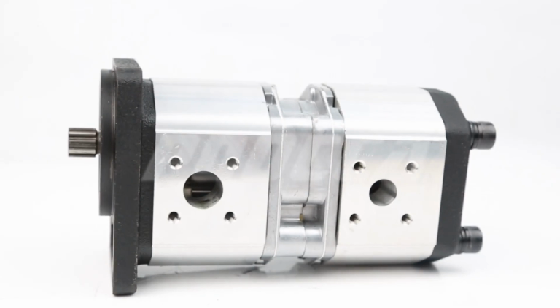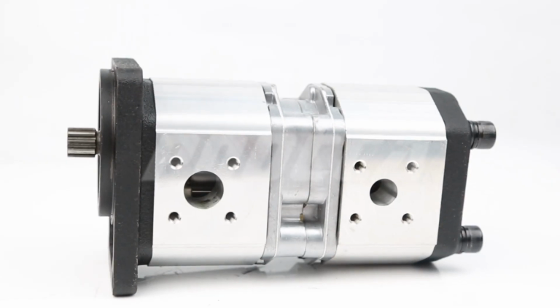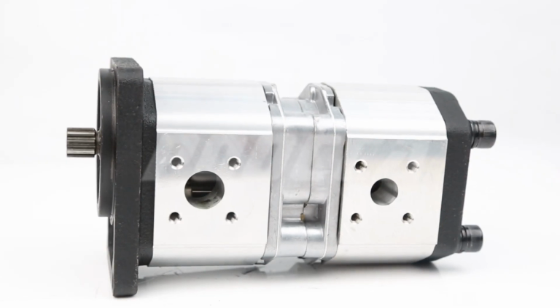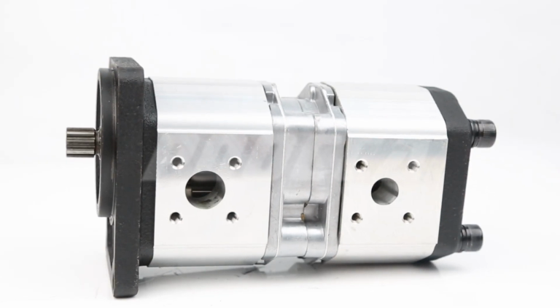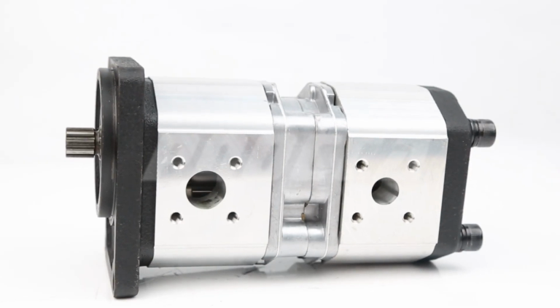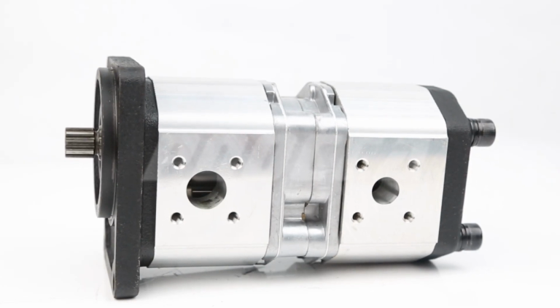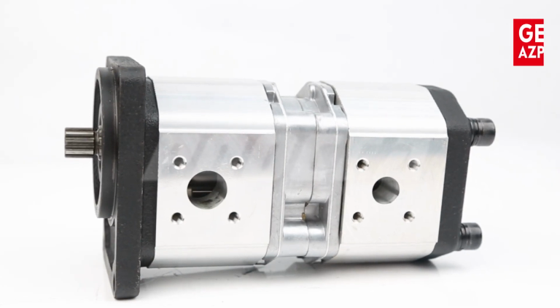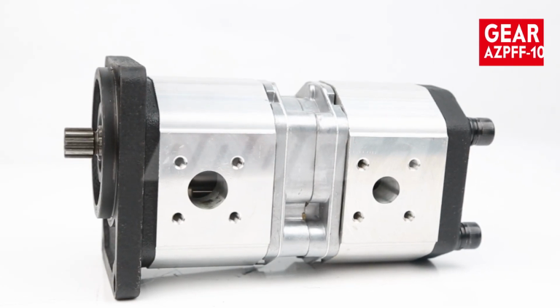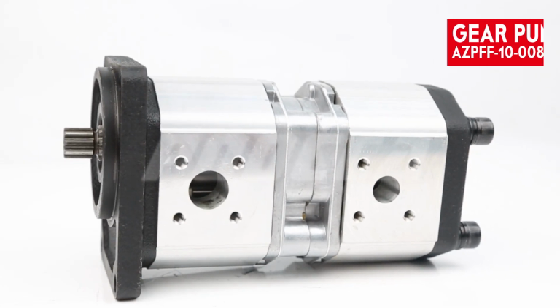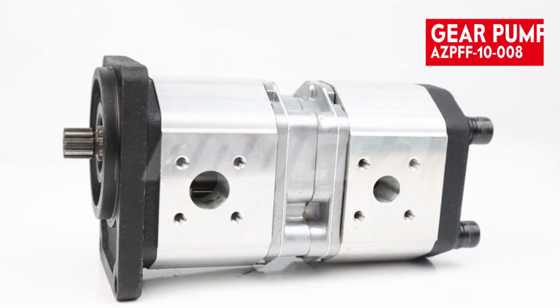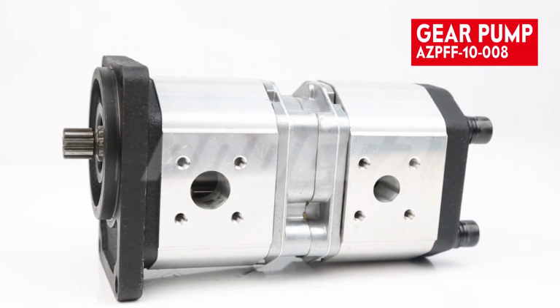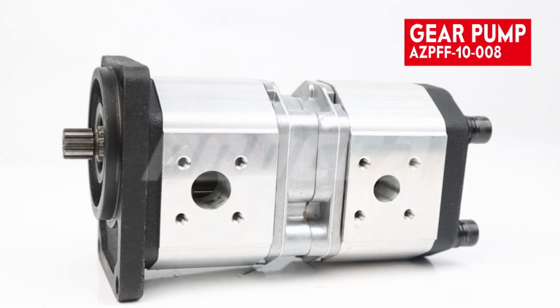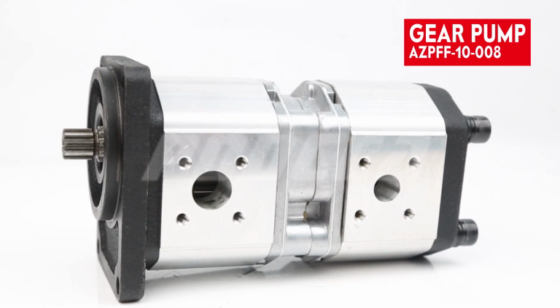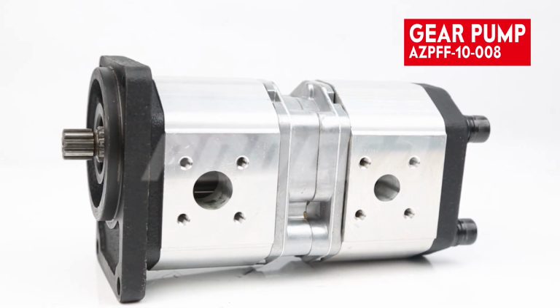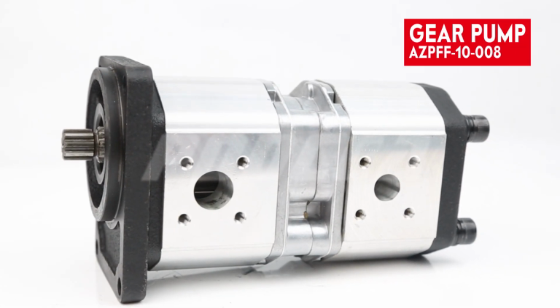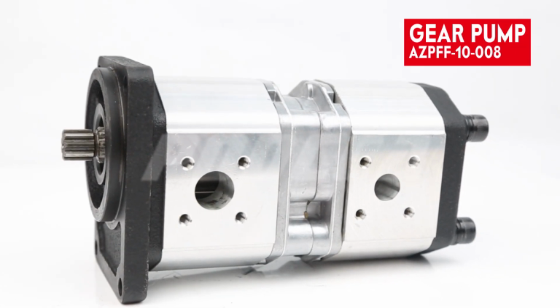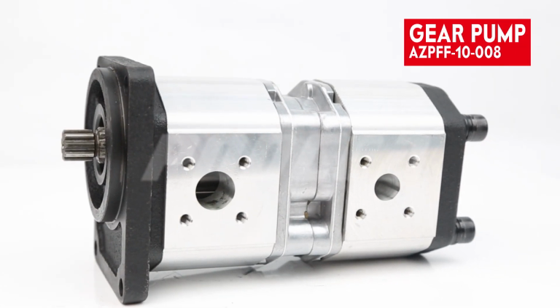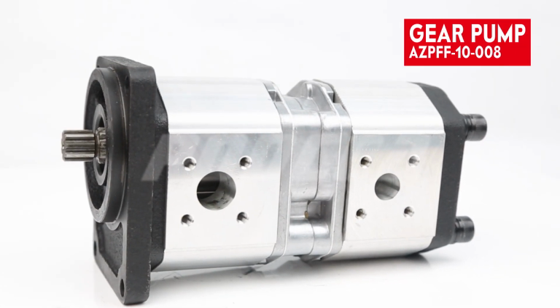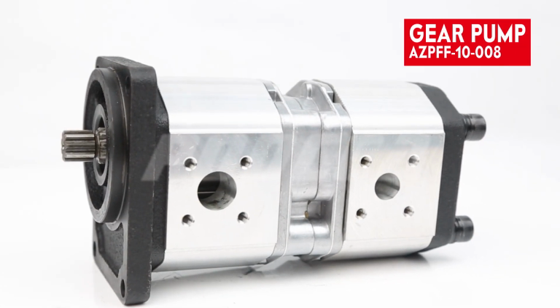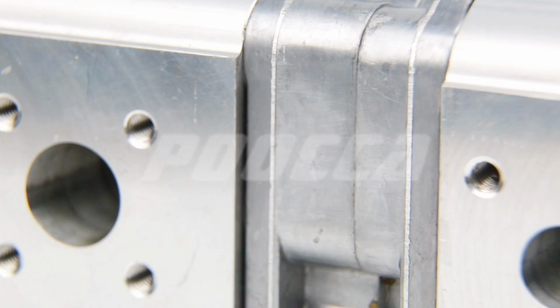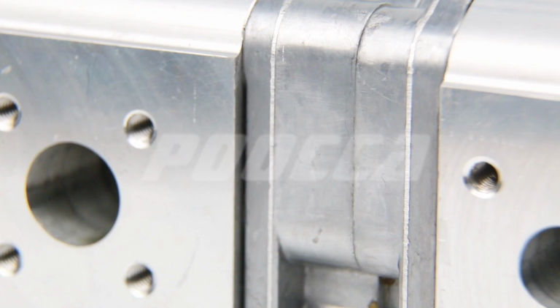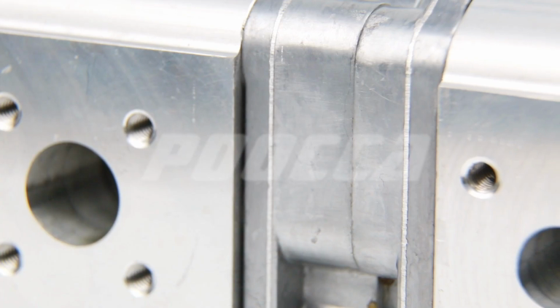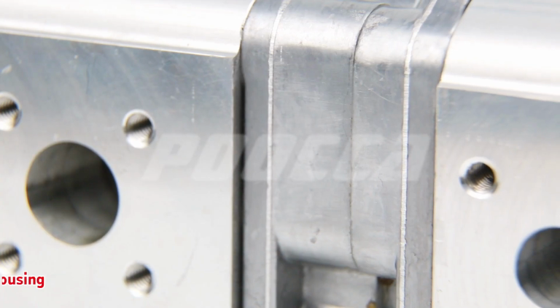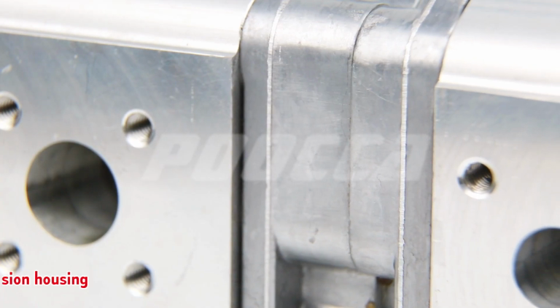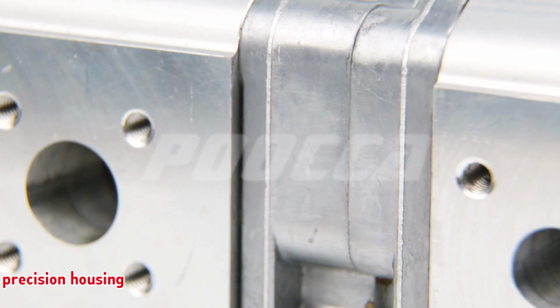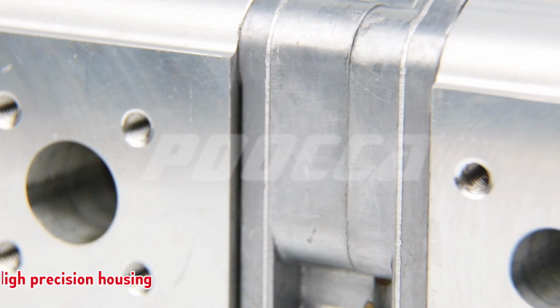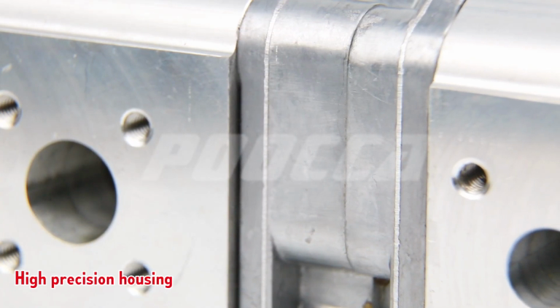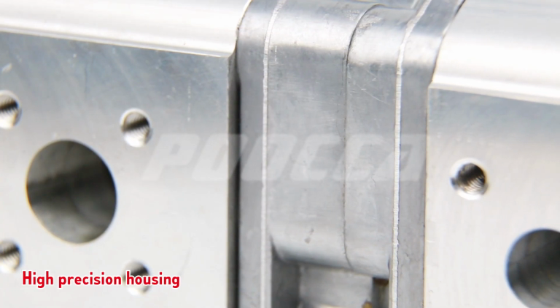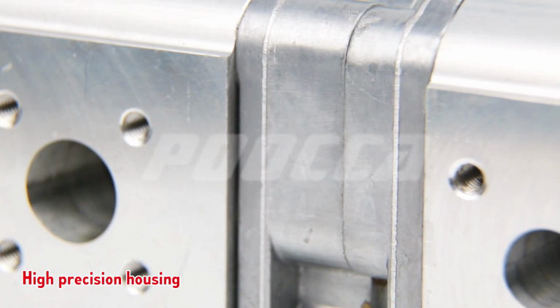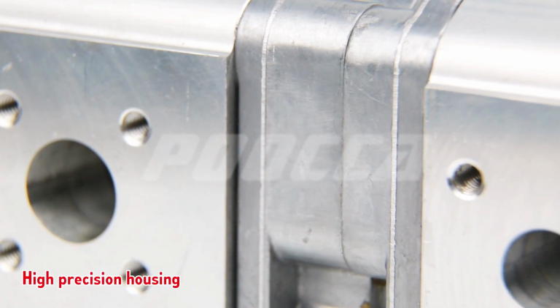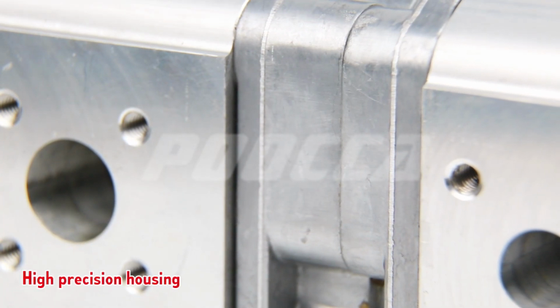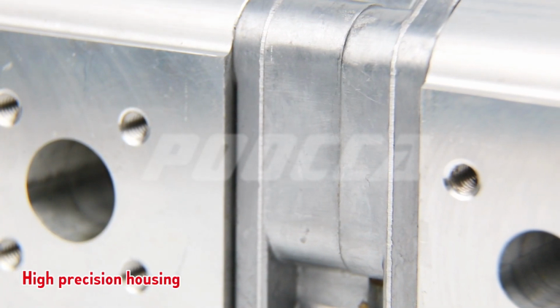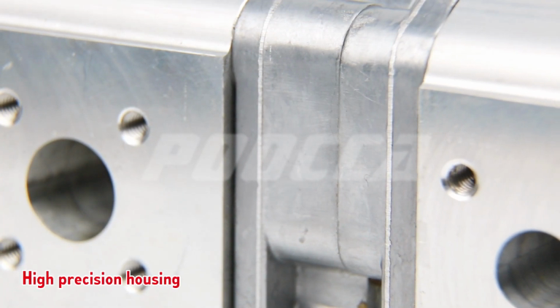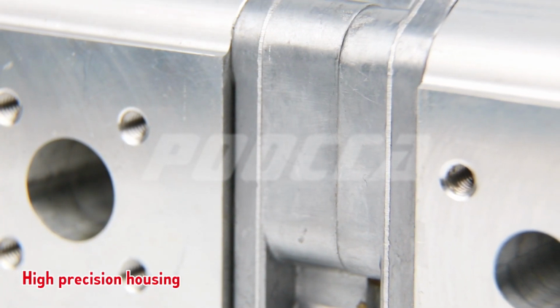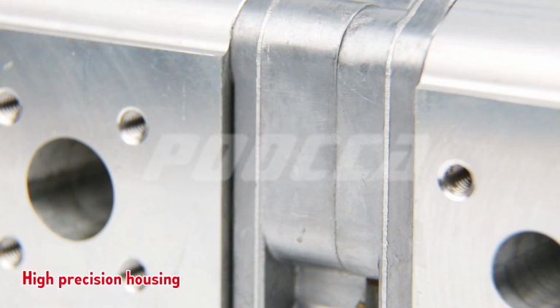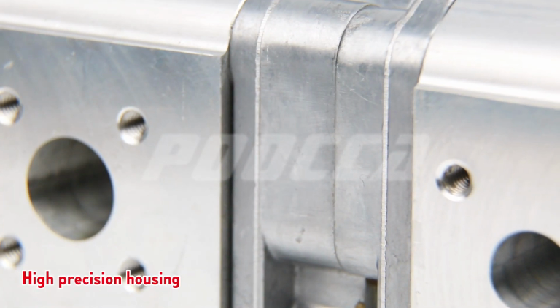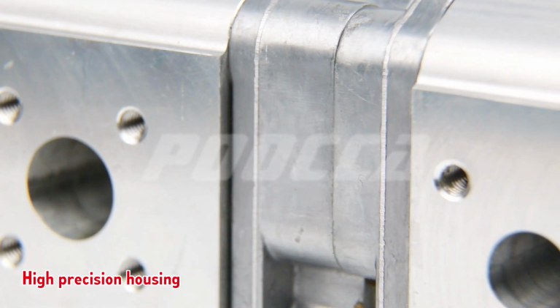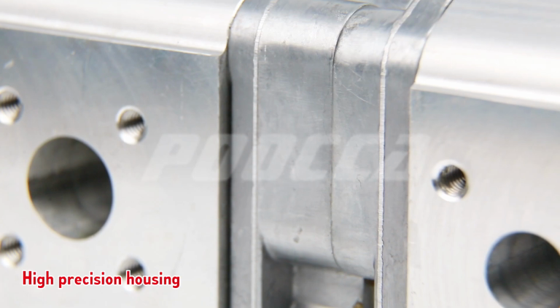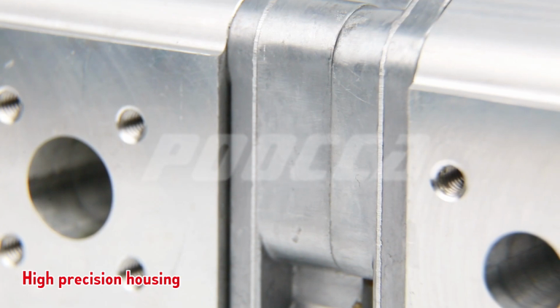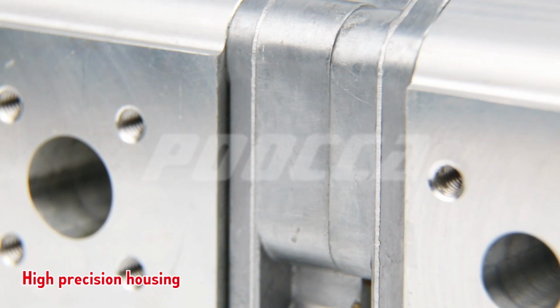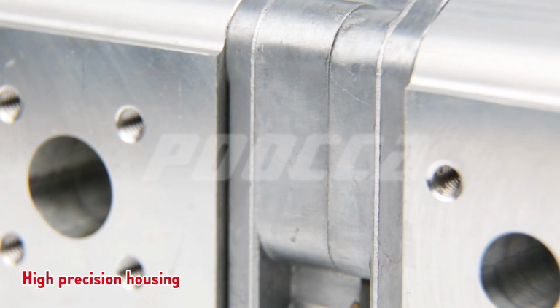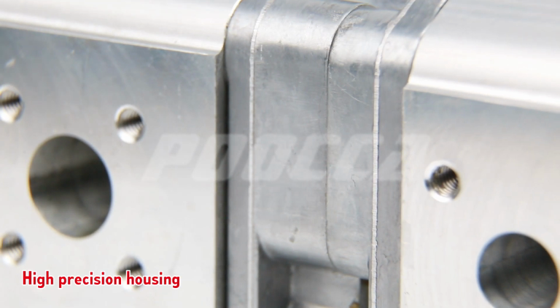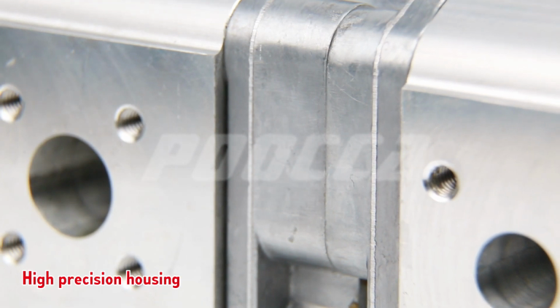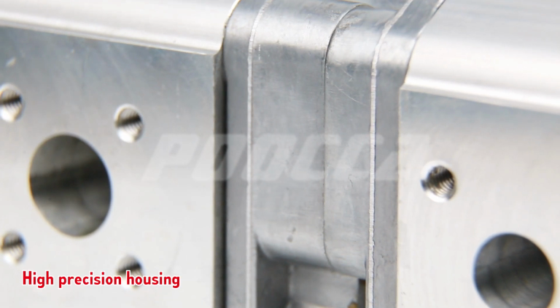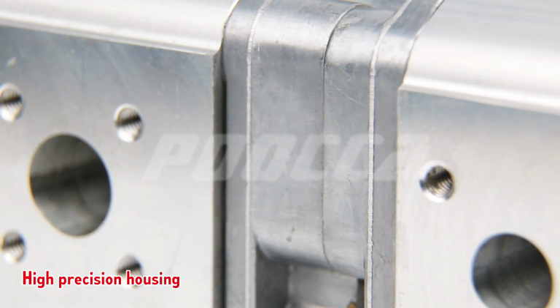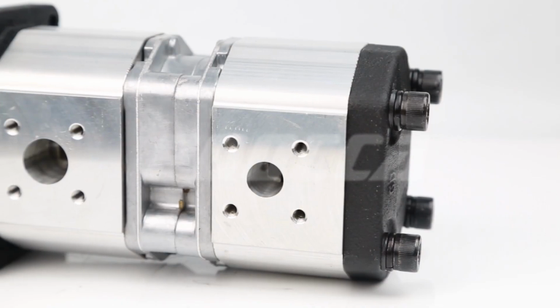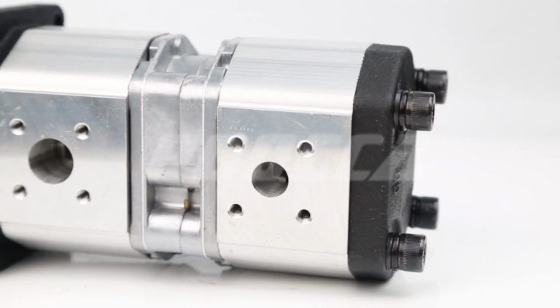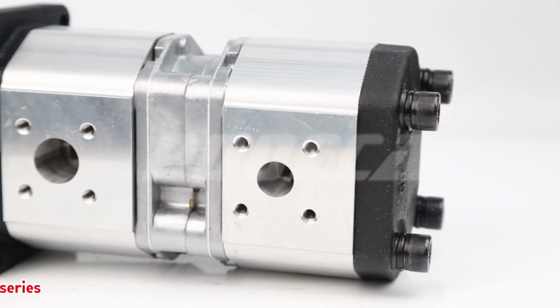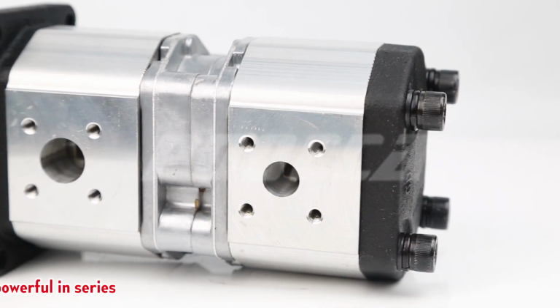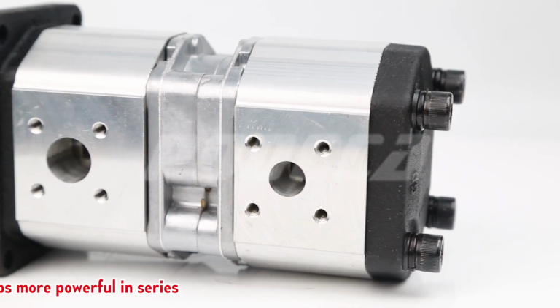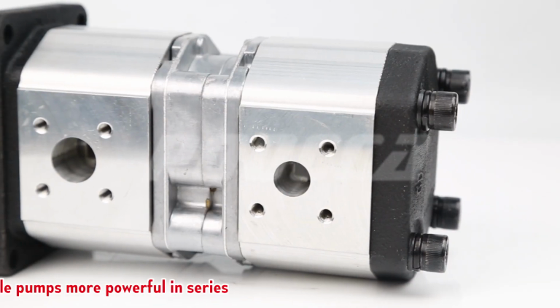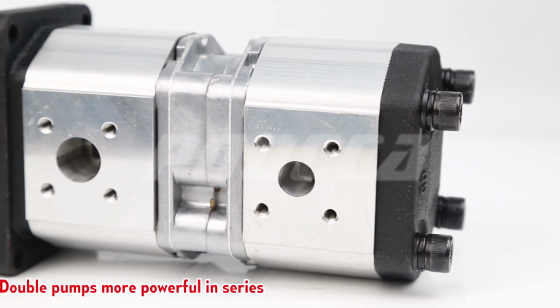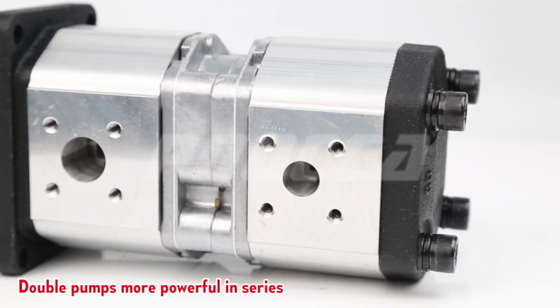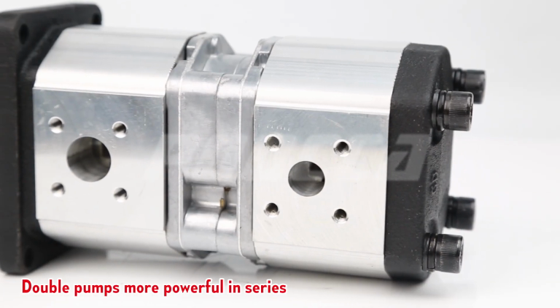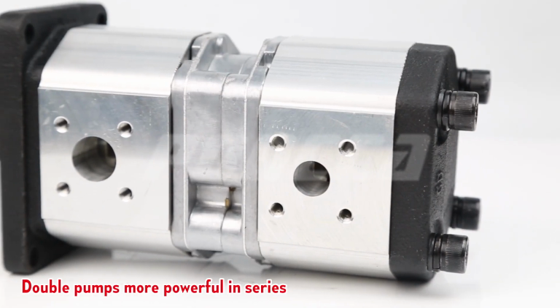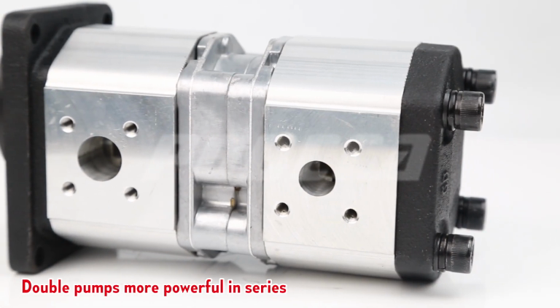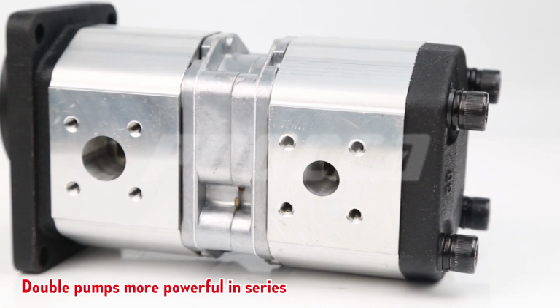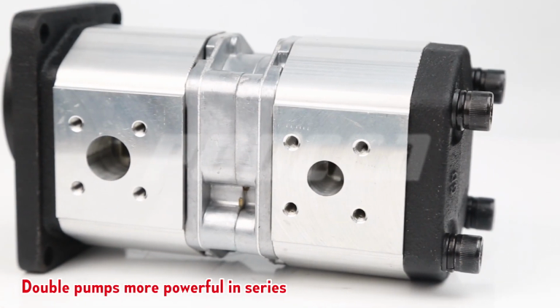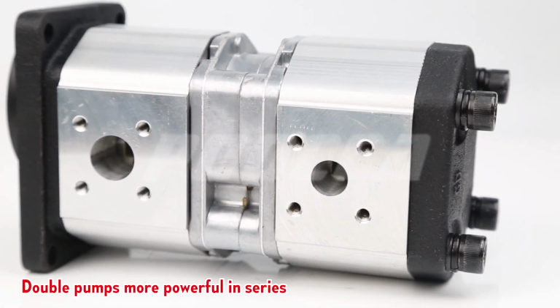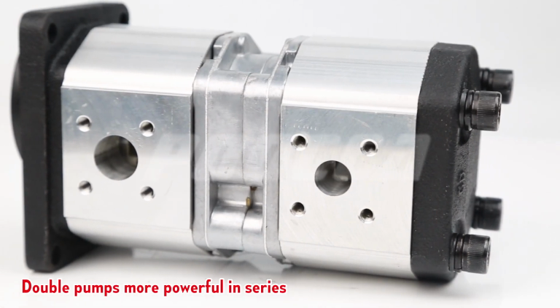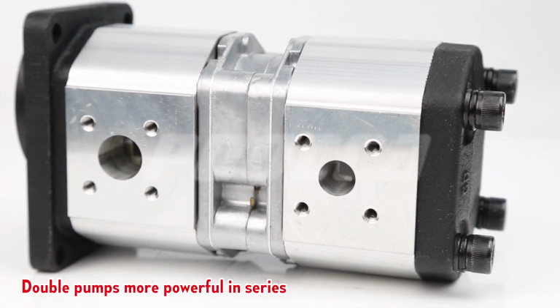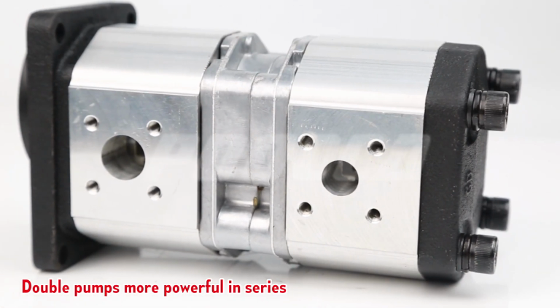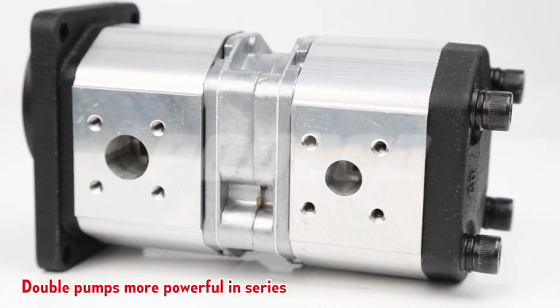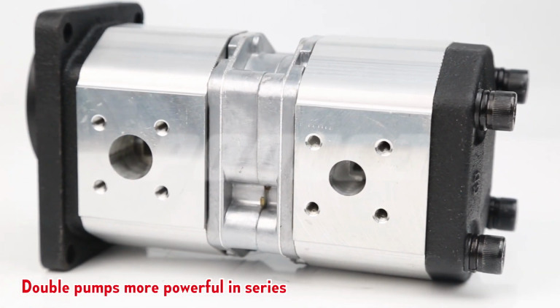This is a double gear pump featuring a high precision housing. The double pump configuration makes it more powerful when operating in series.